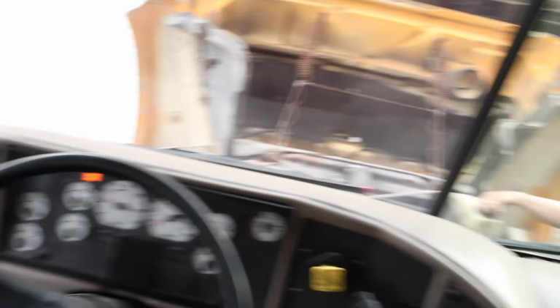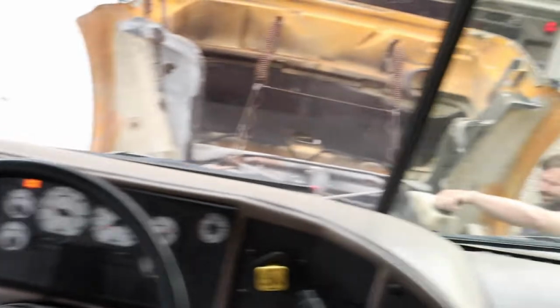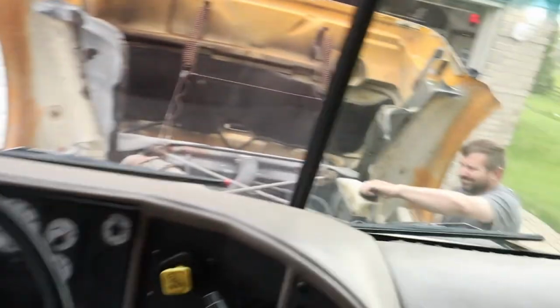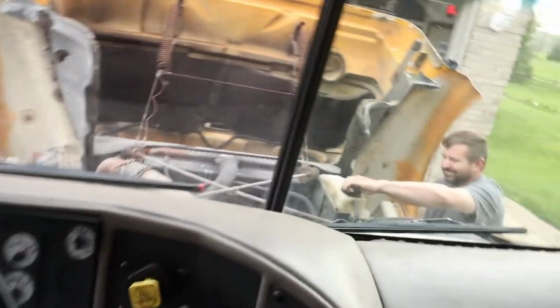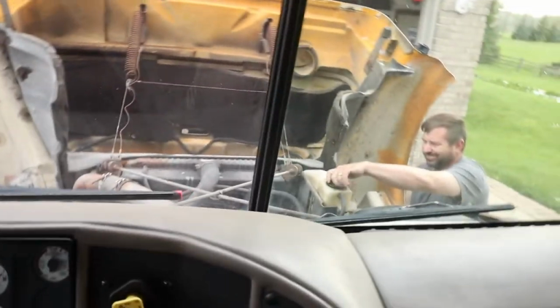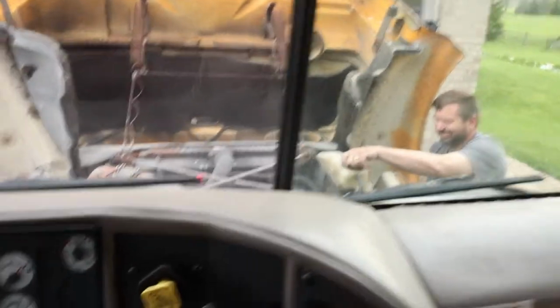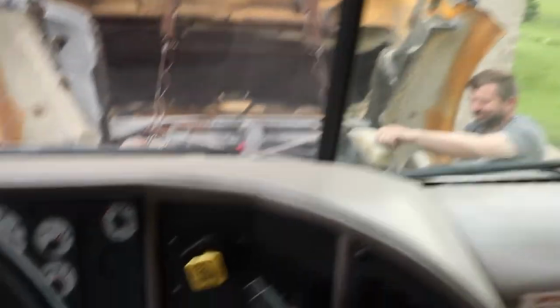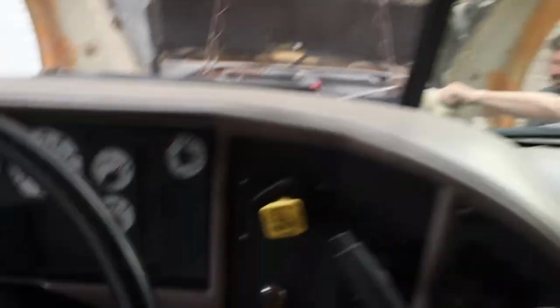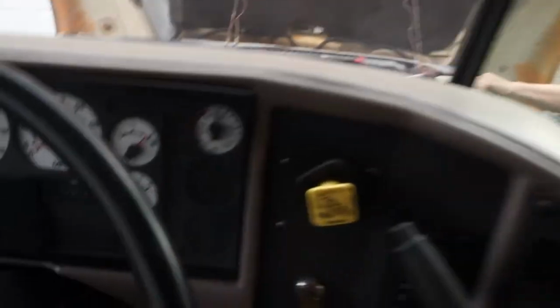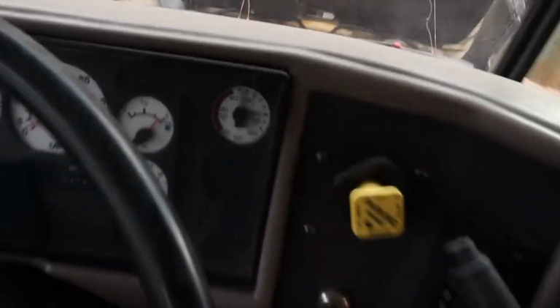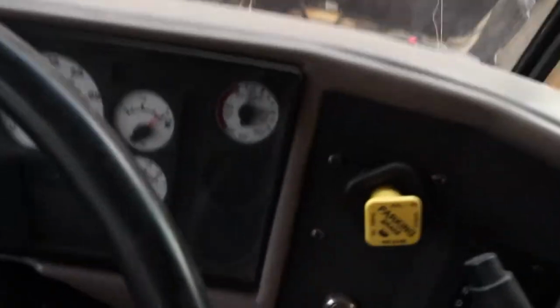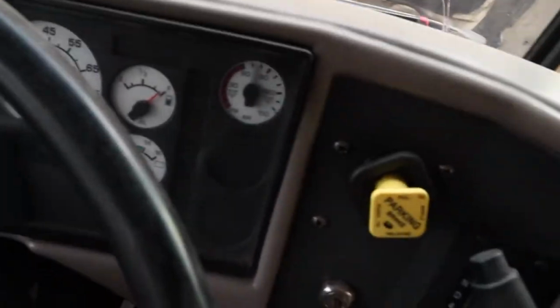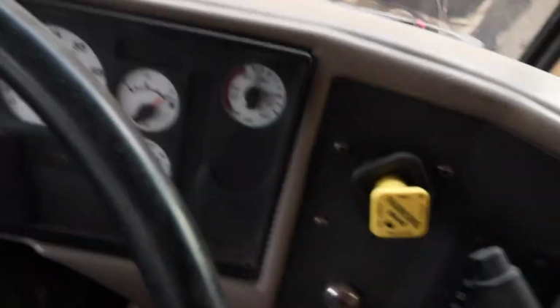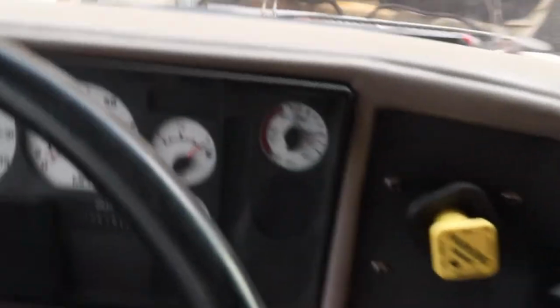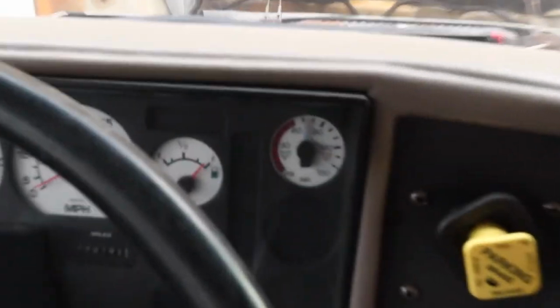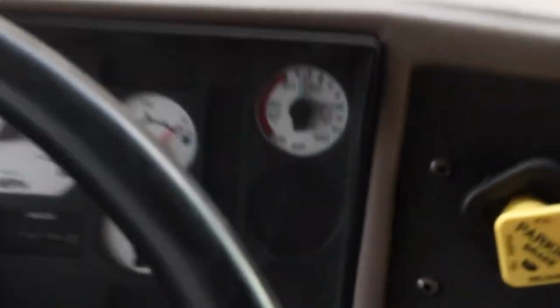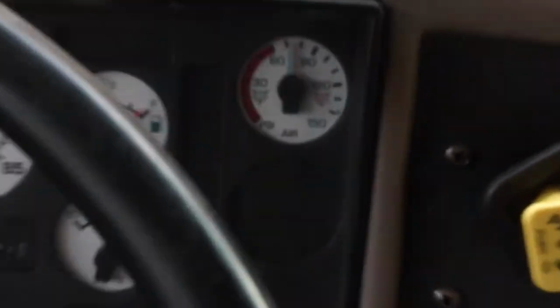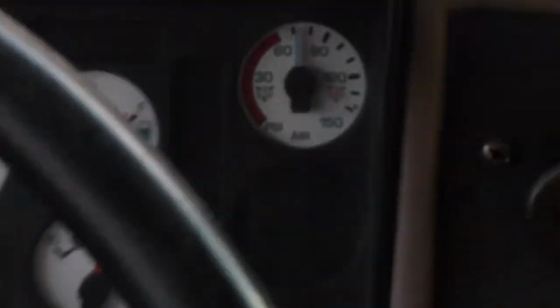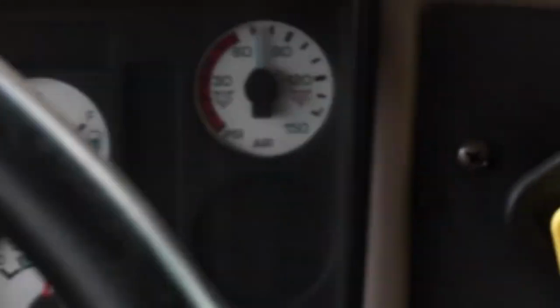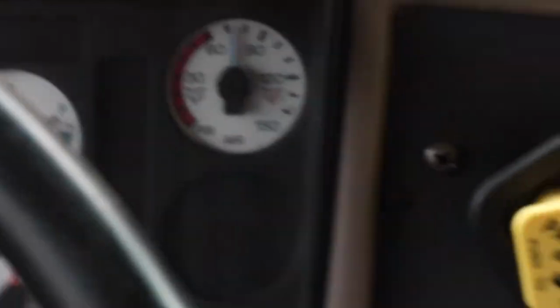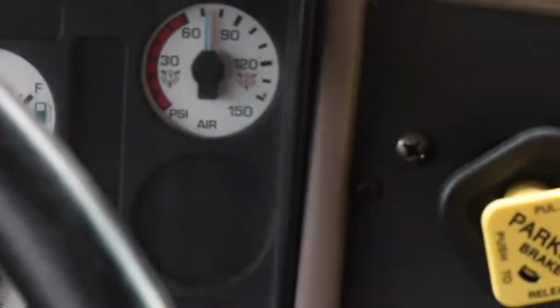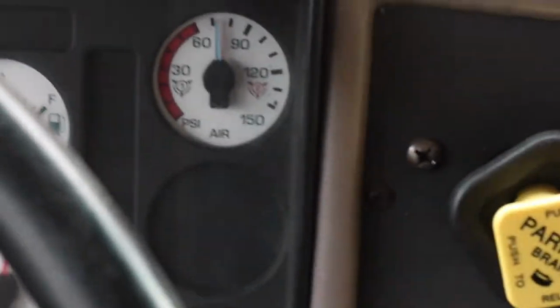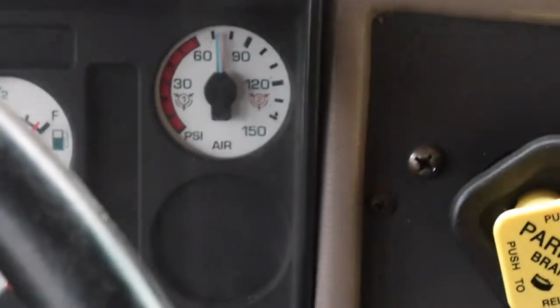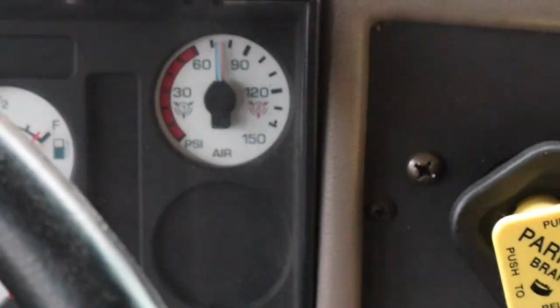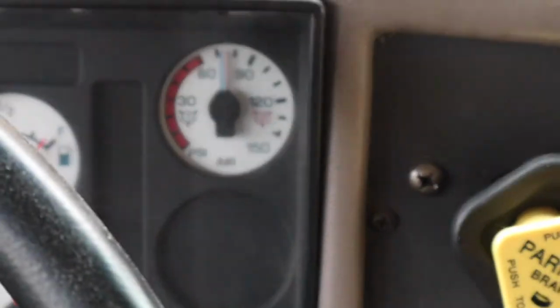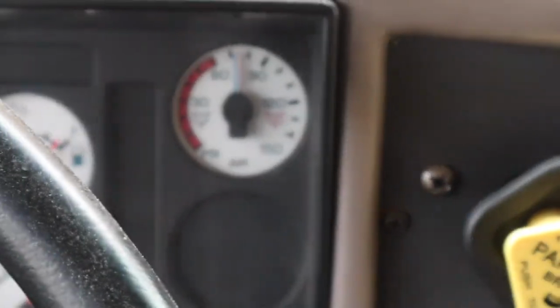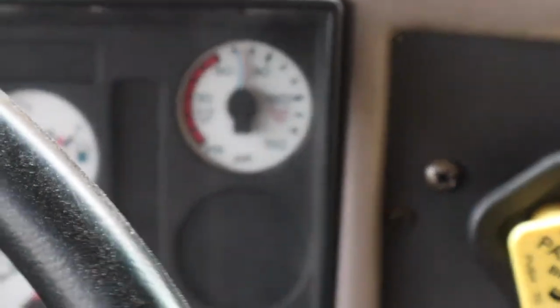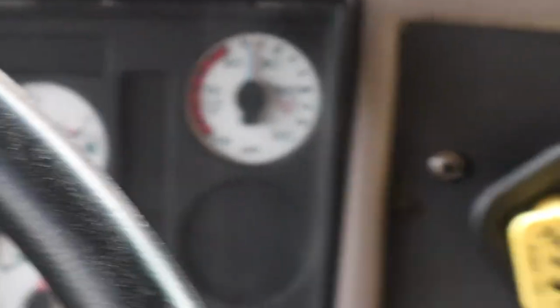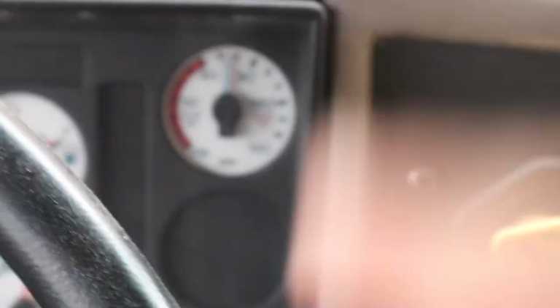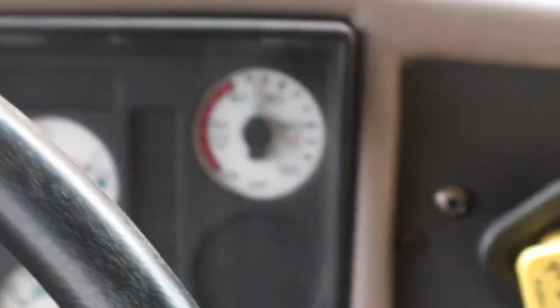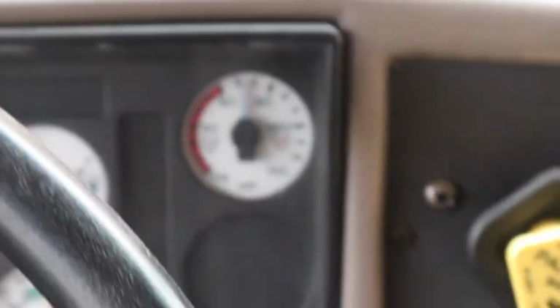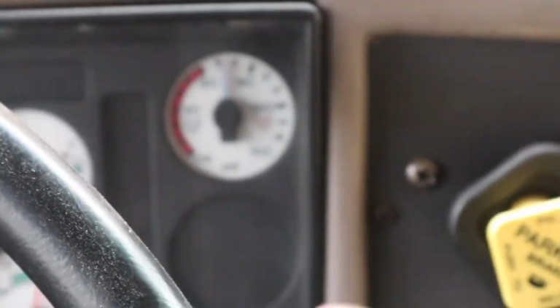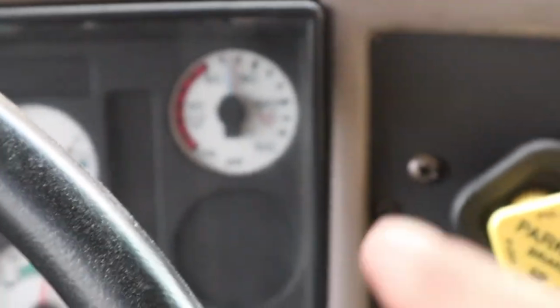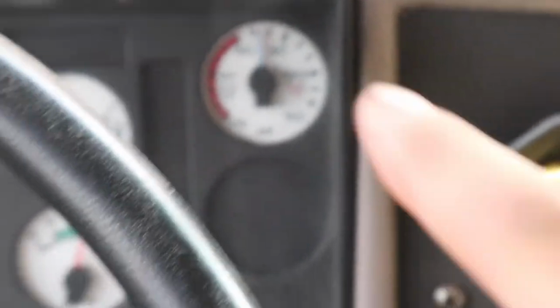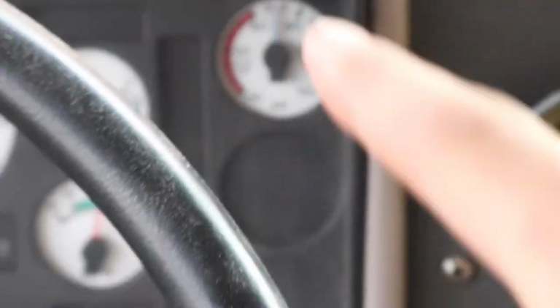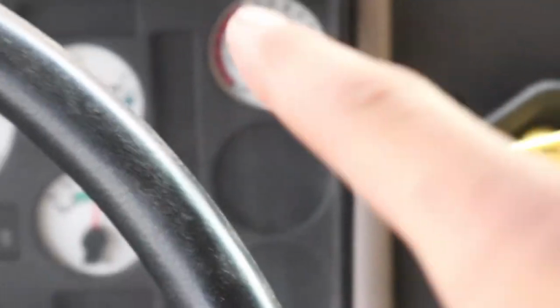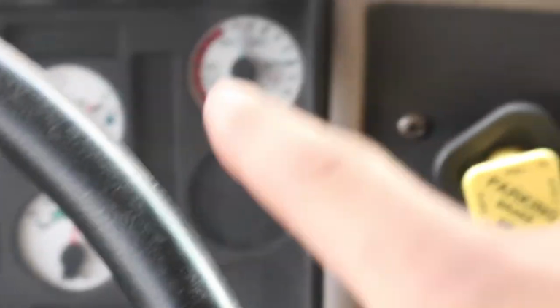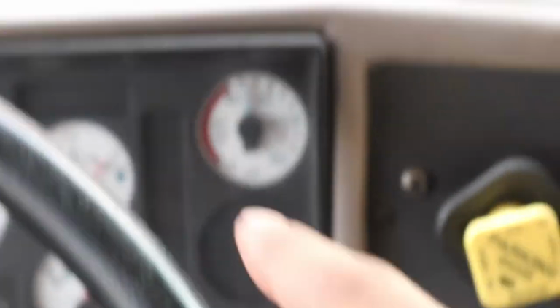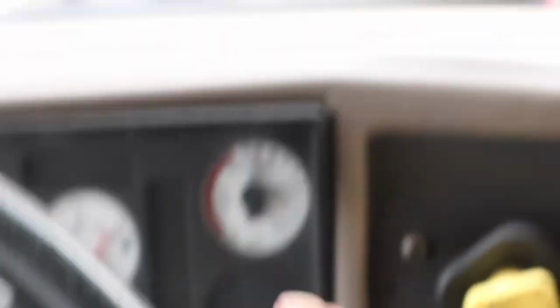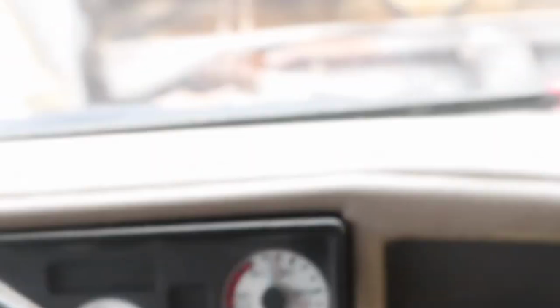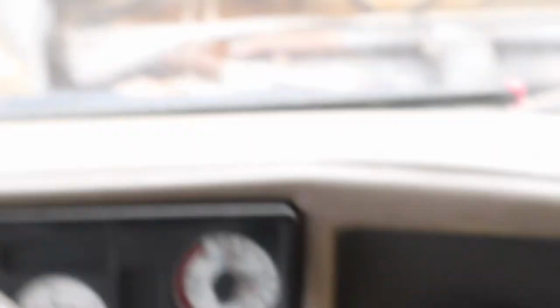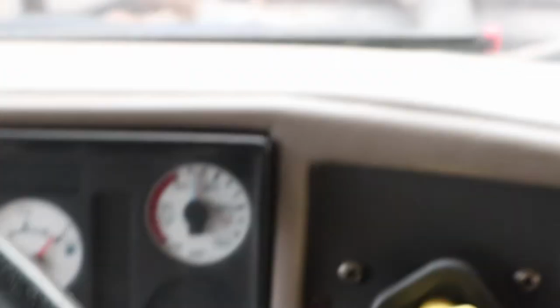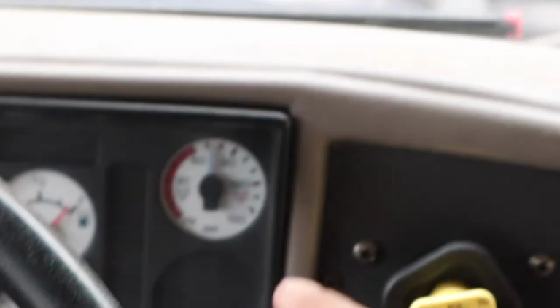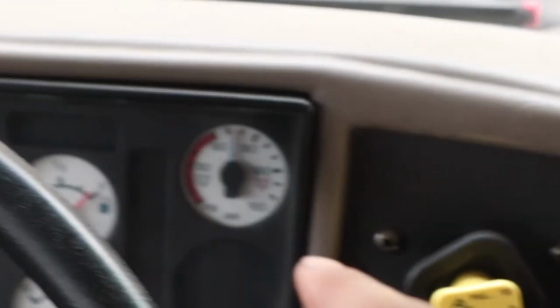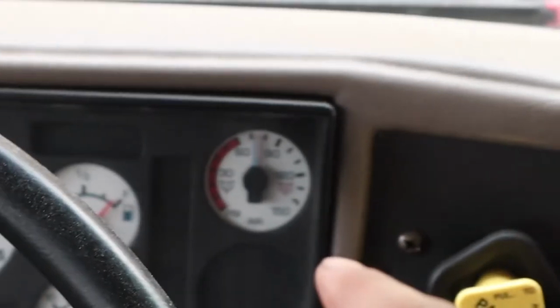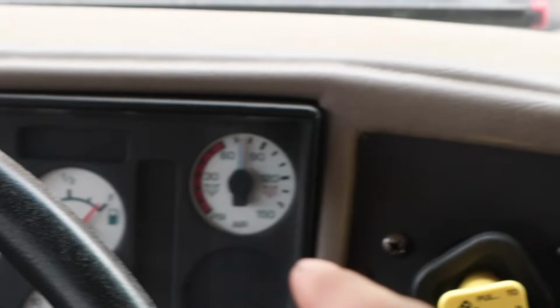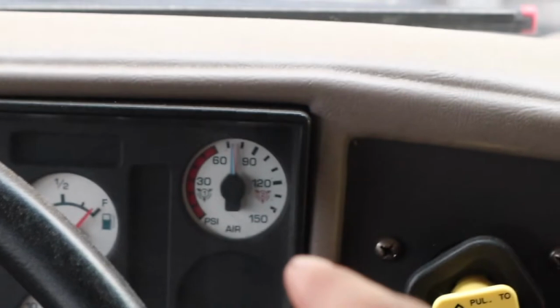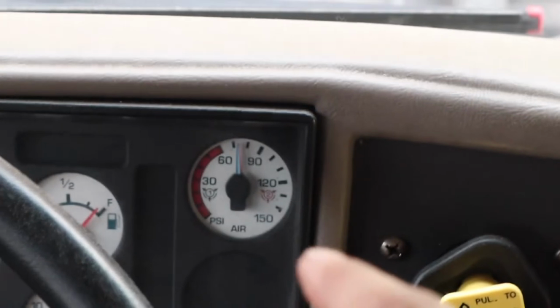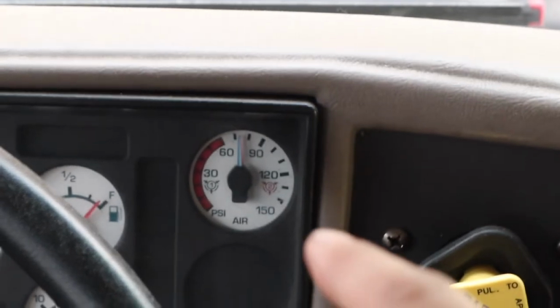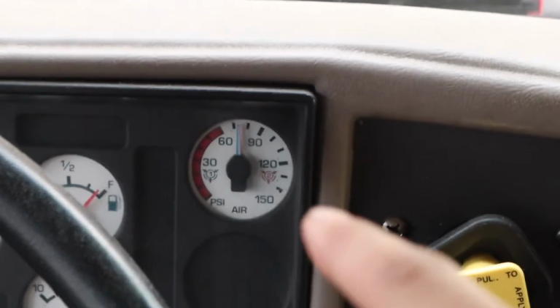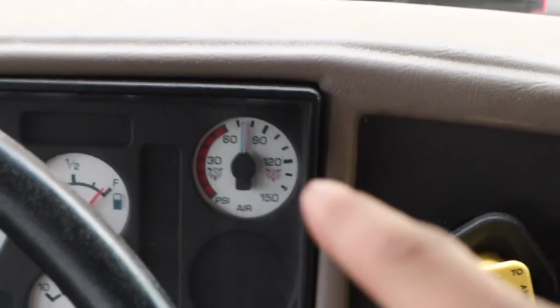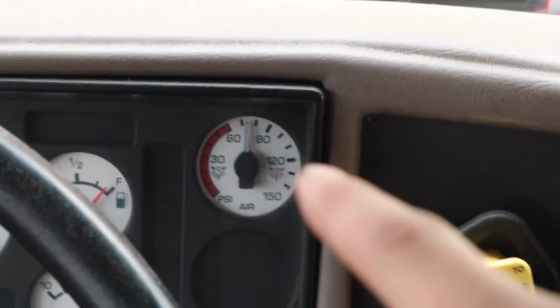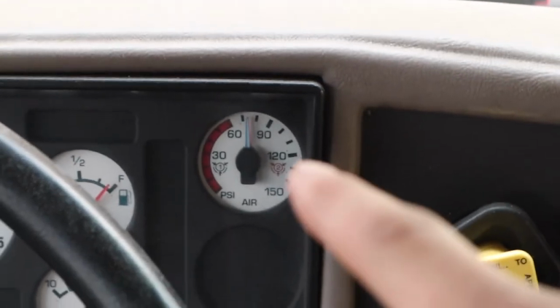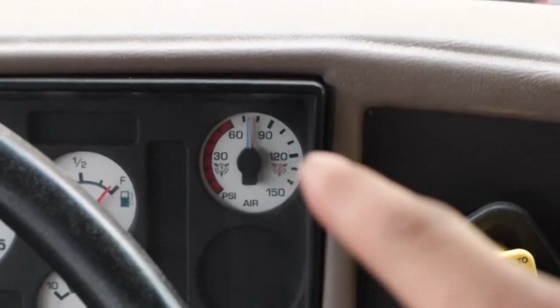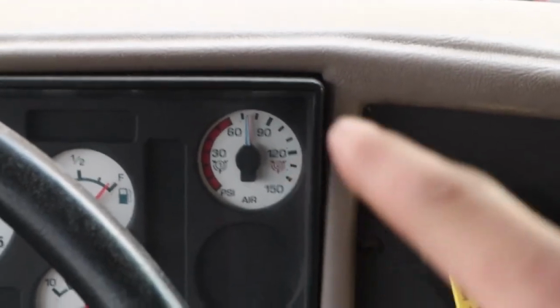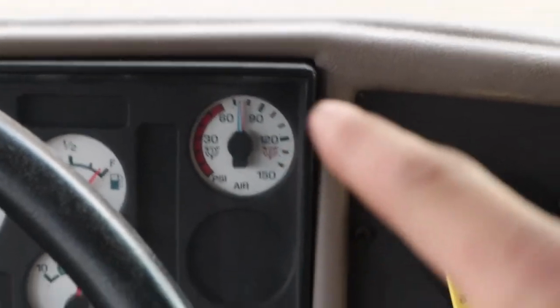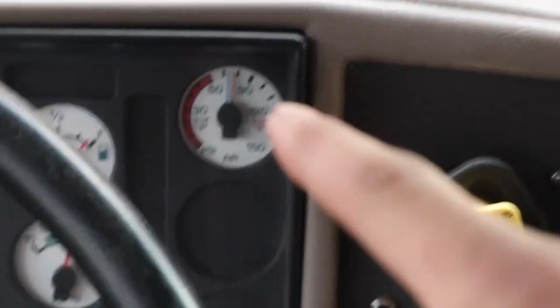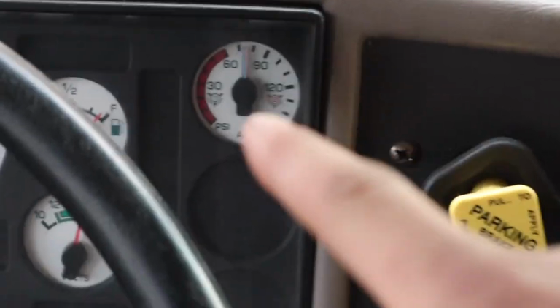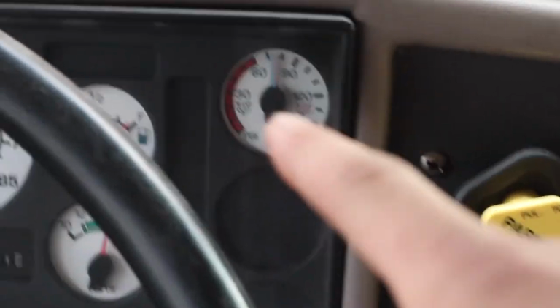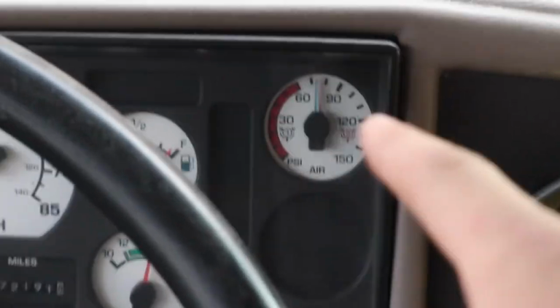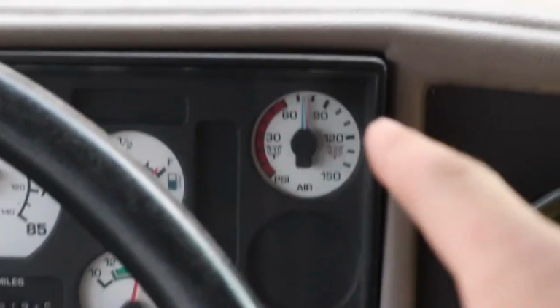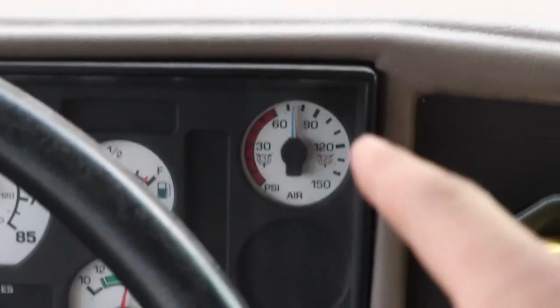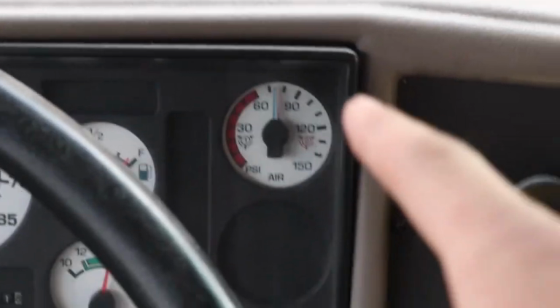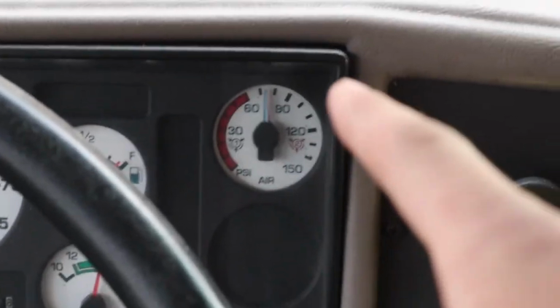Here's all the gauges. The air tank has to fill up every time before we drive it, so that's what it's doing right now — it's about half full.